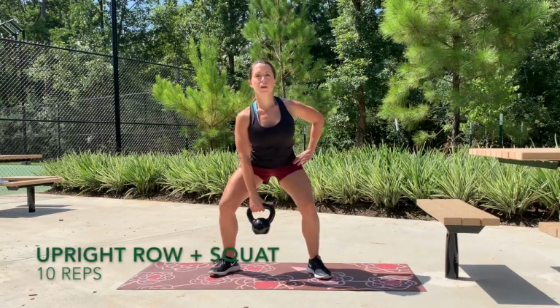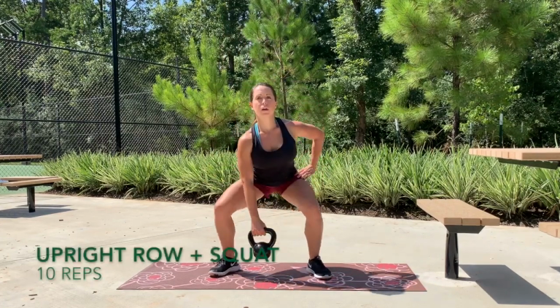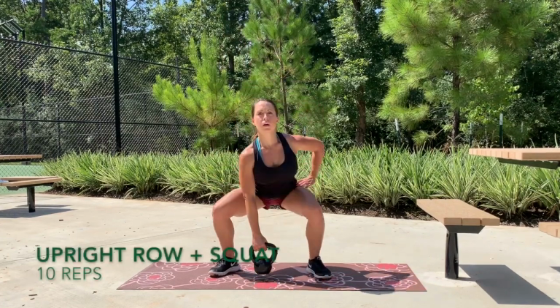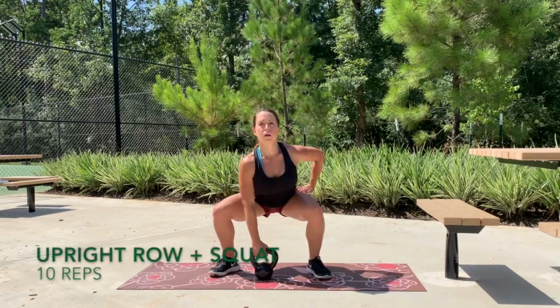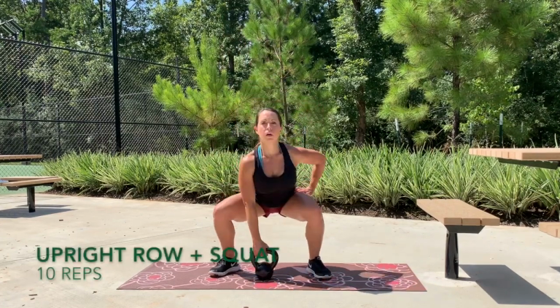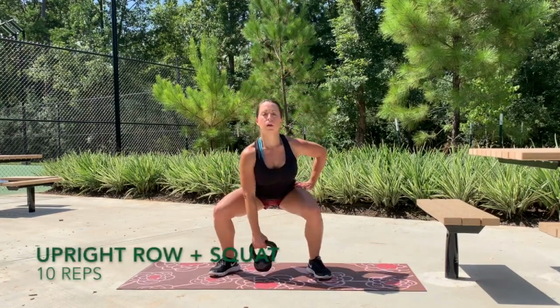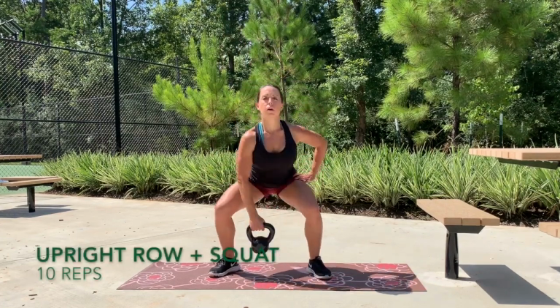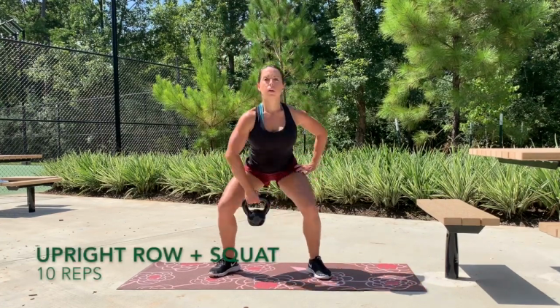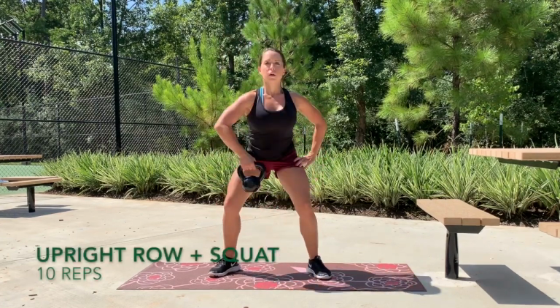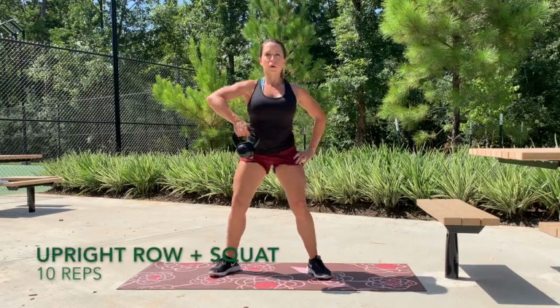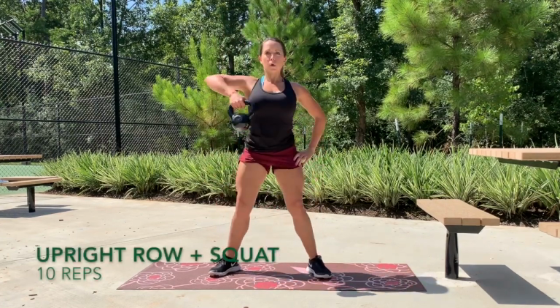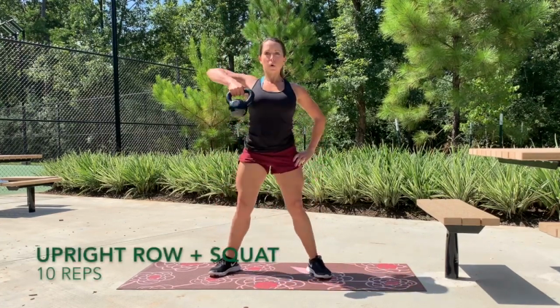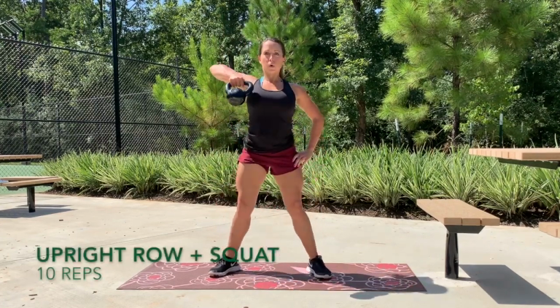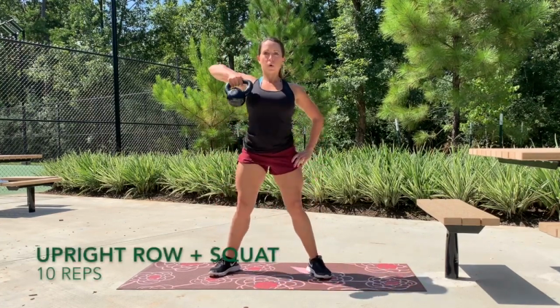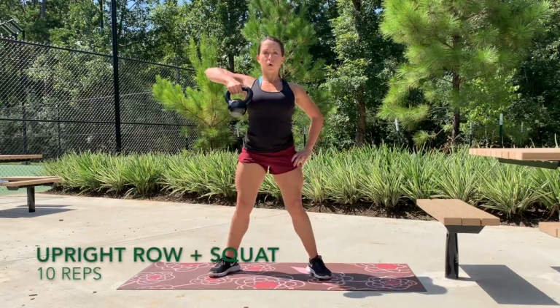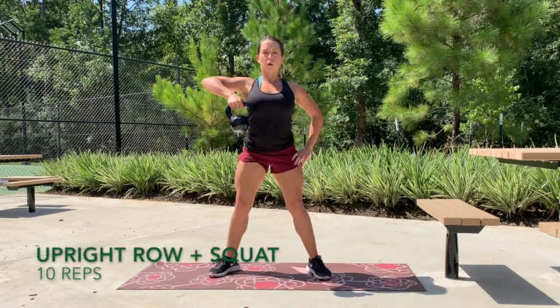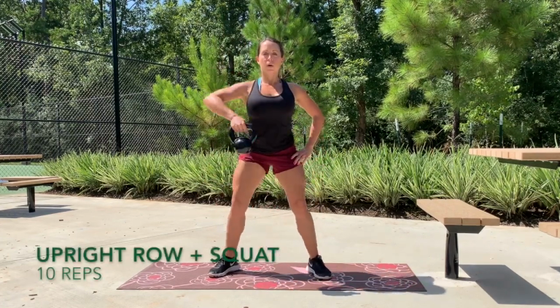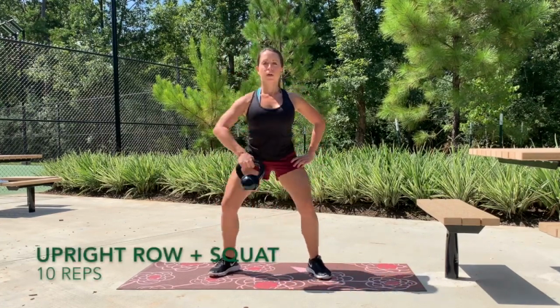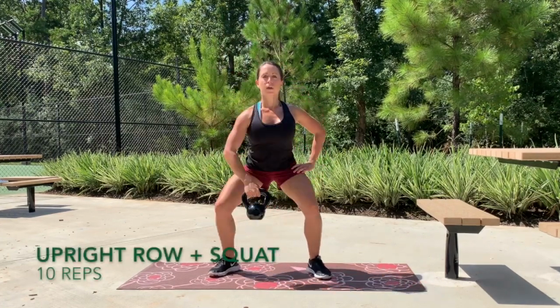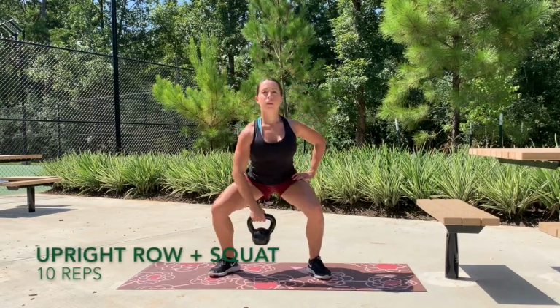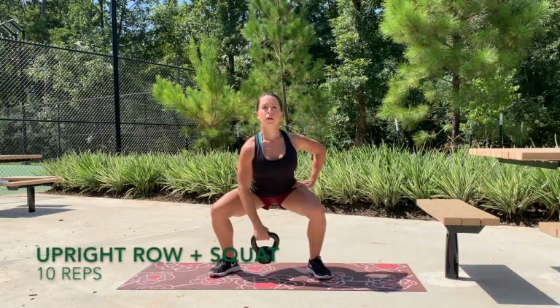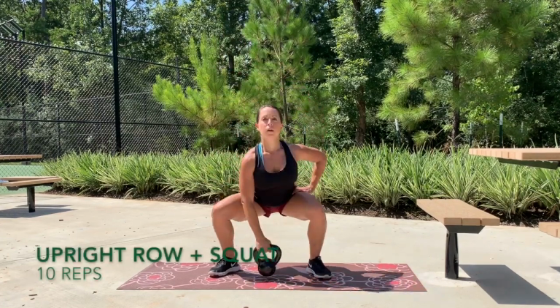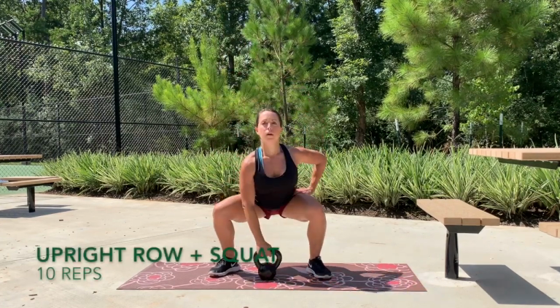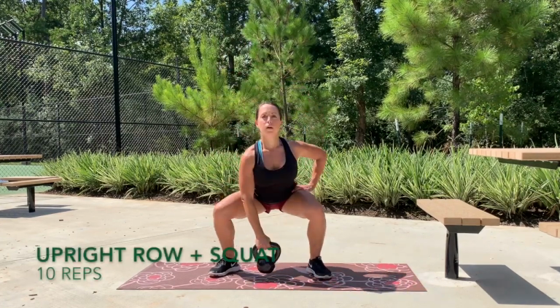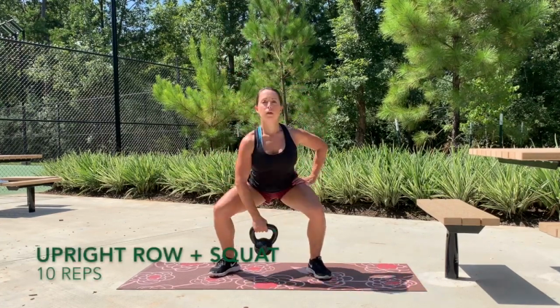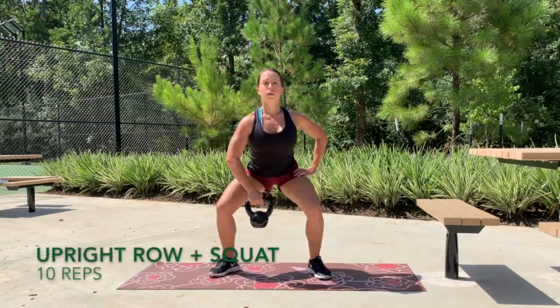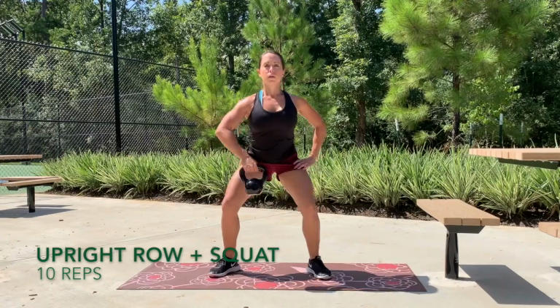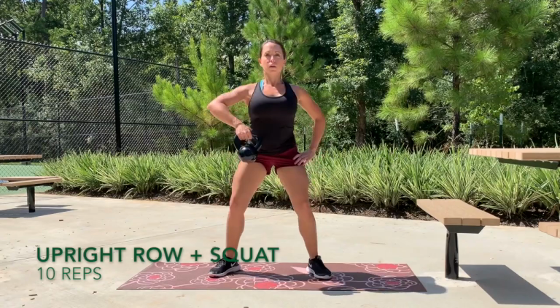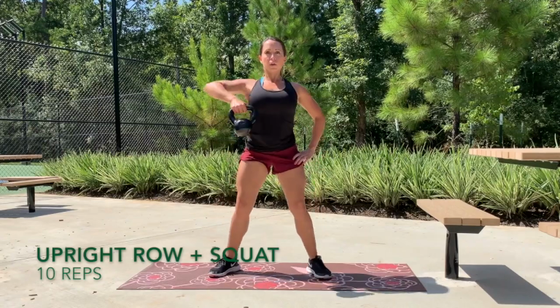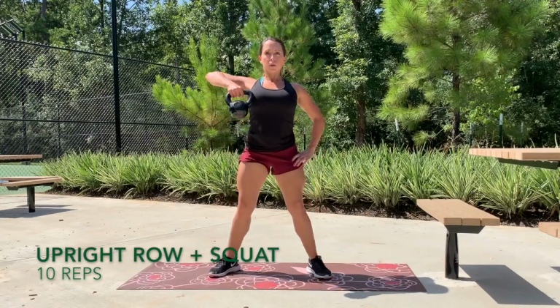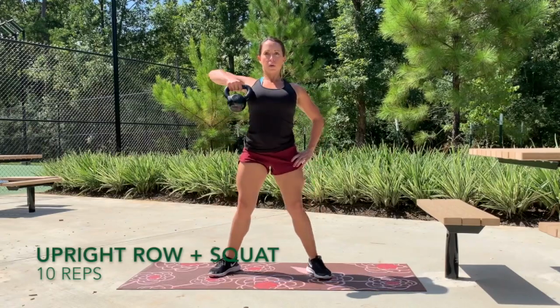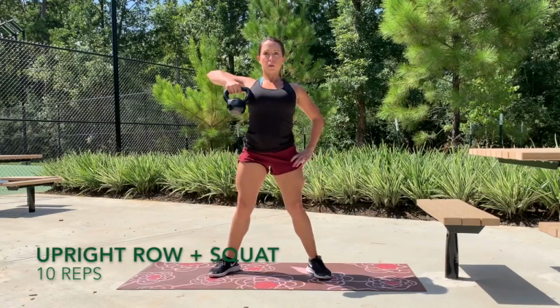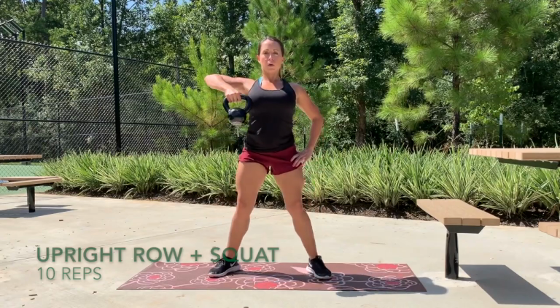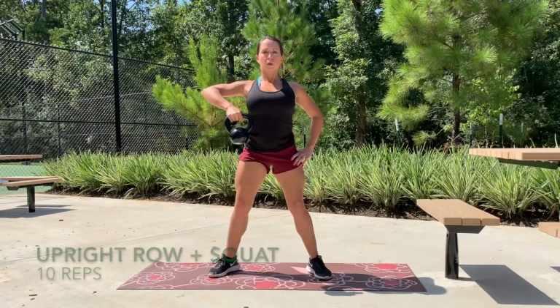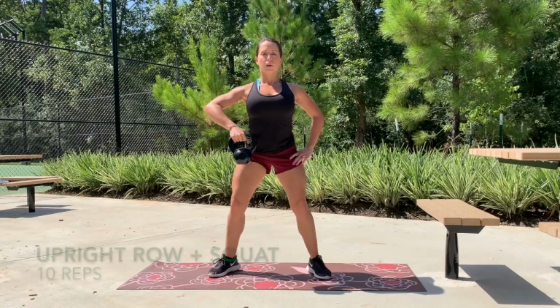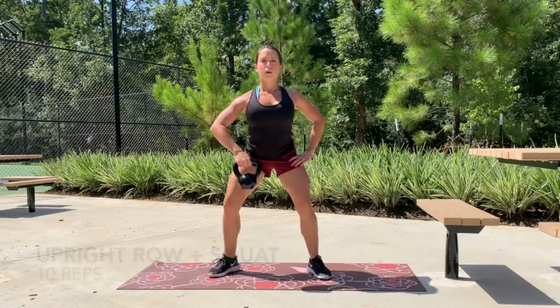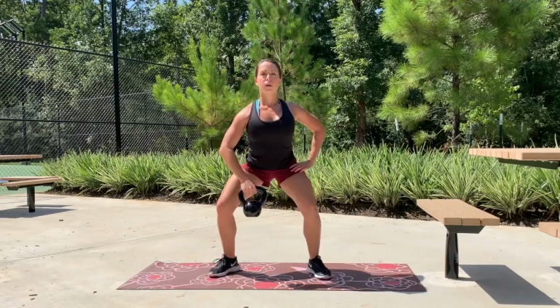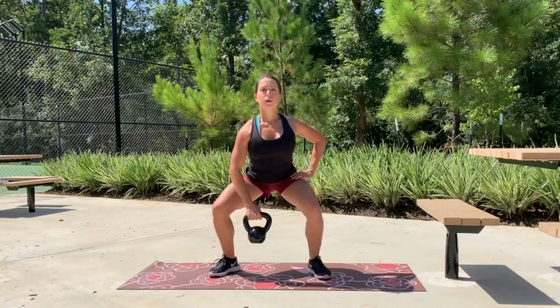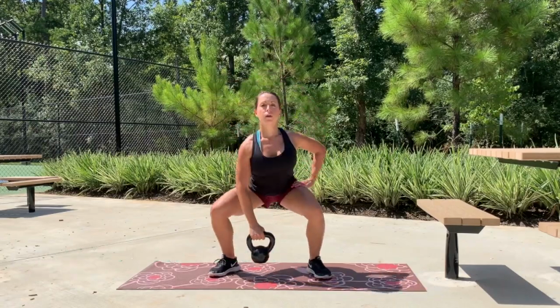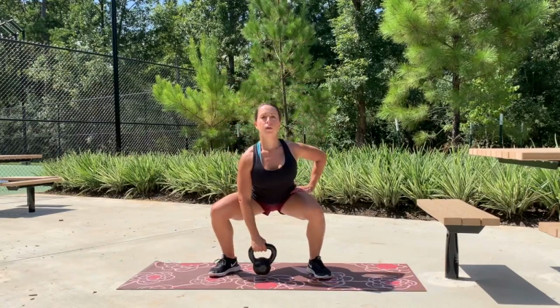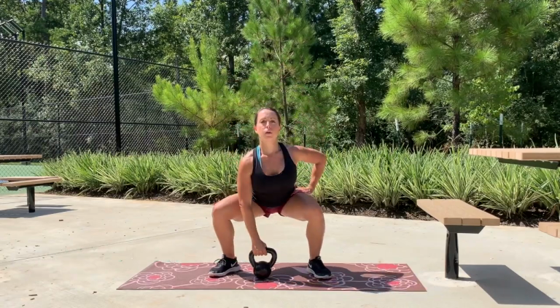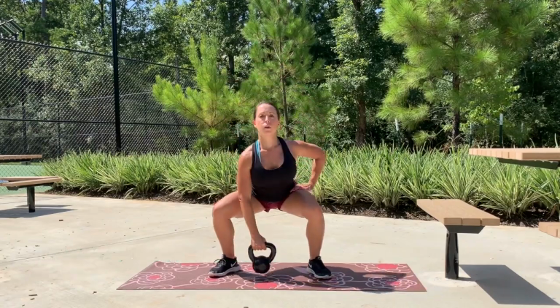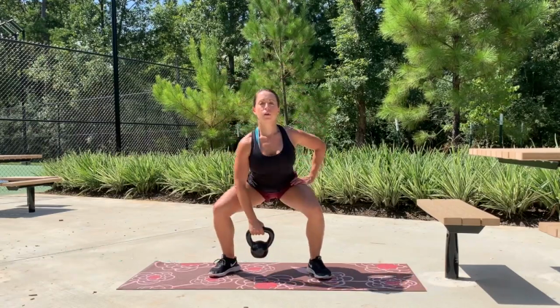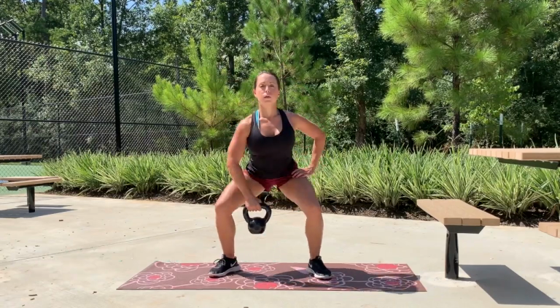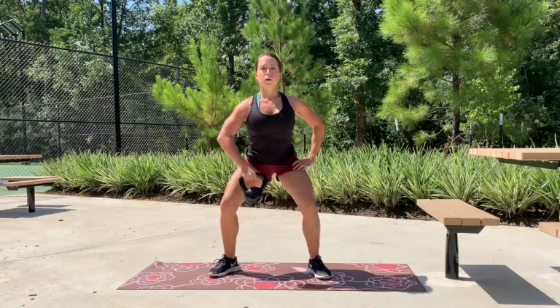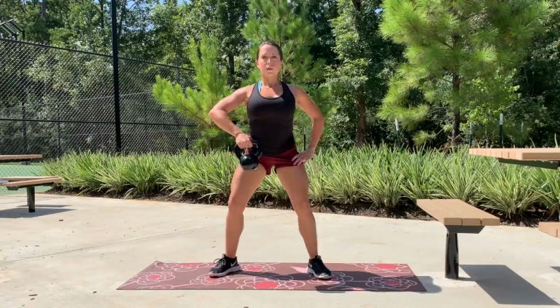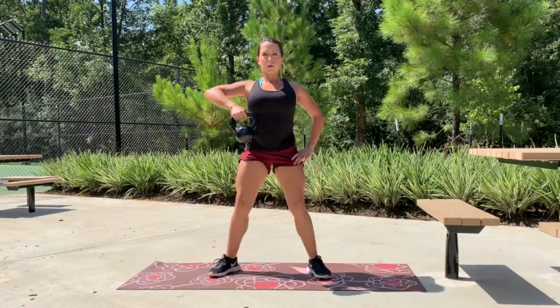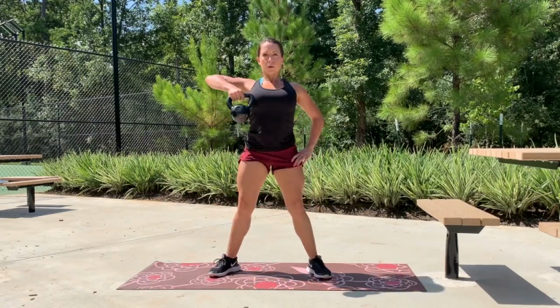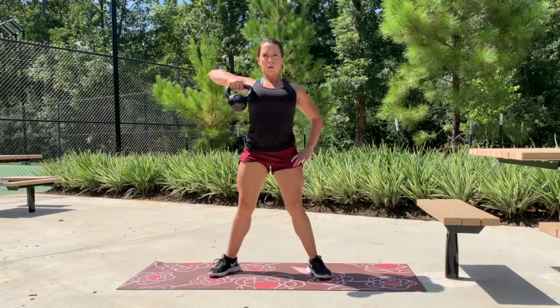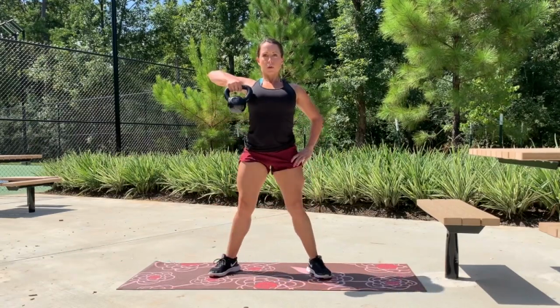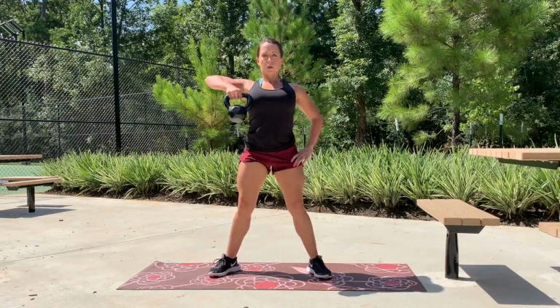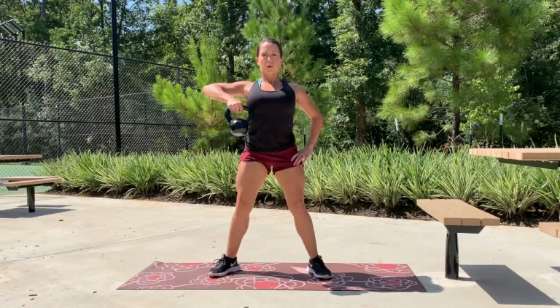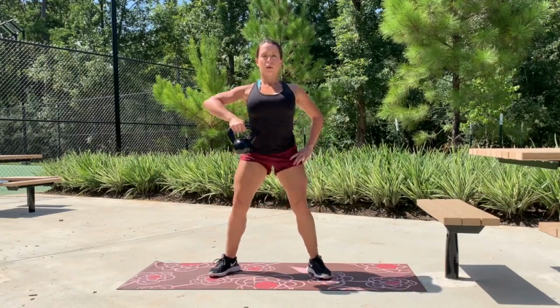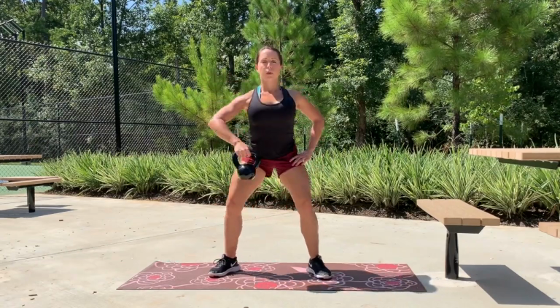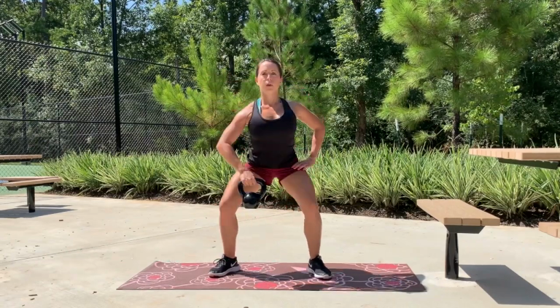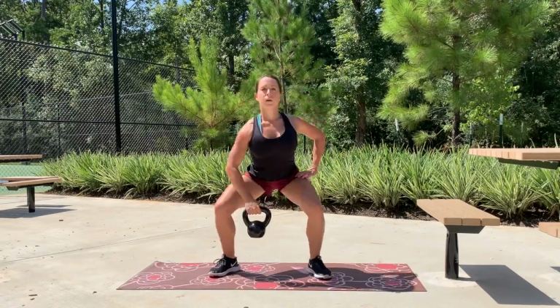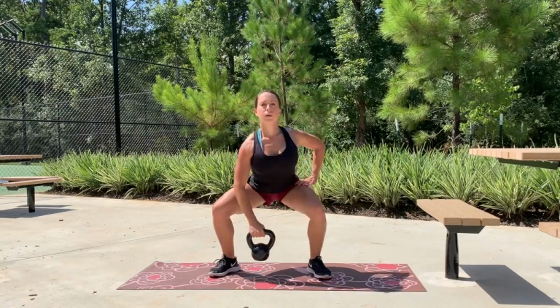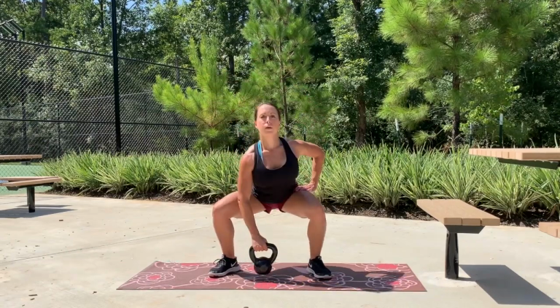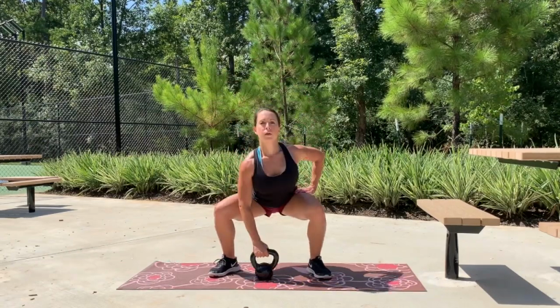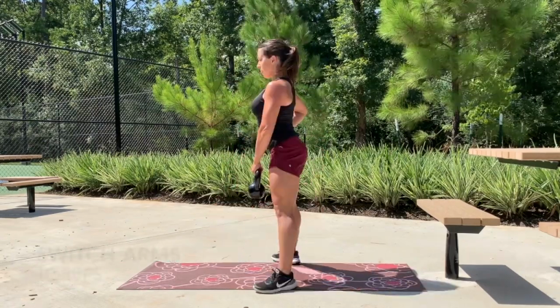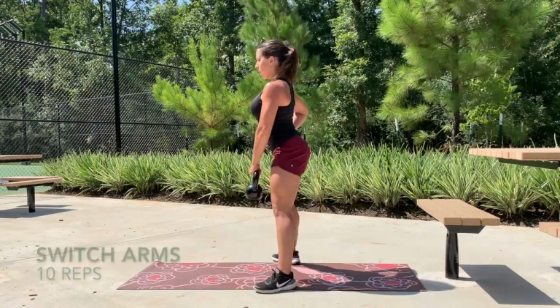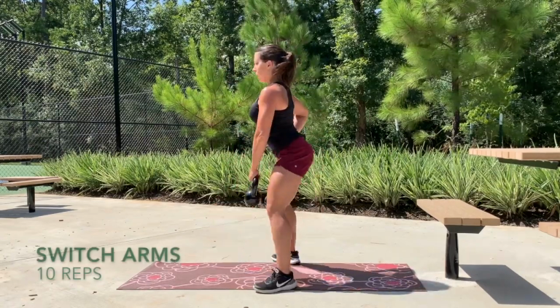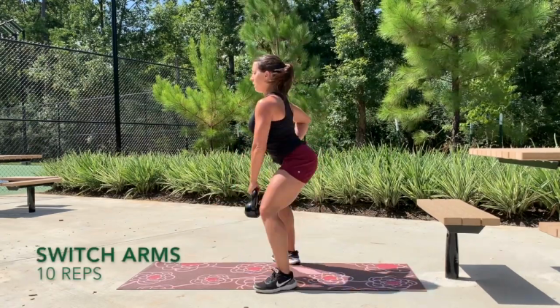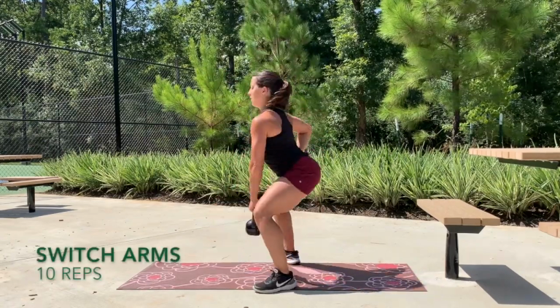From here we're going to counteract this with some upright rows with a squat, again doing 10 reps on each arm.